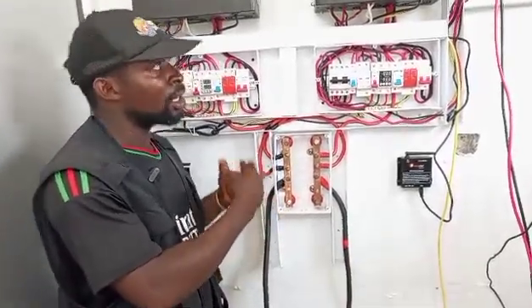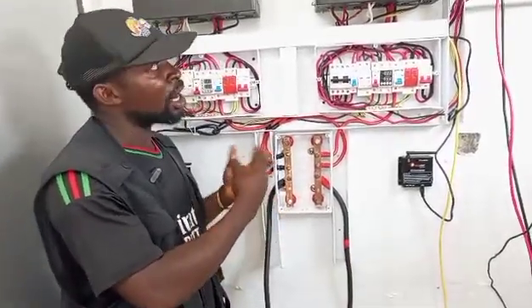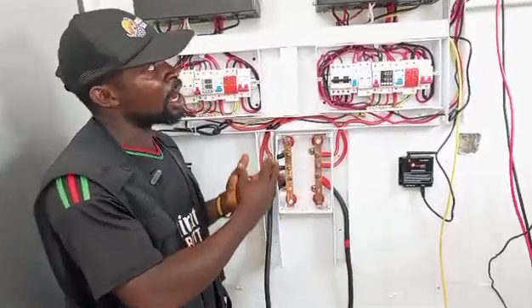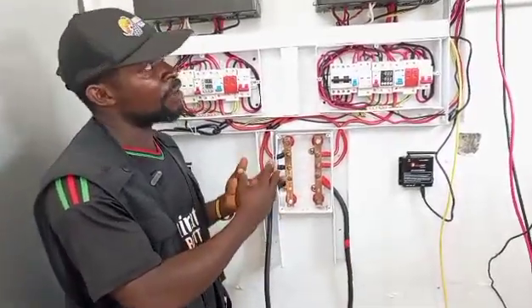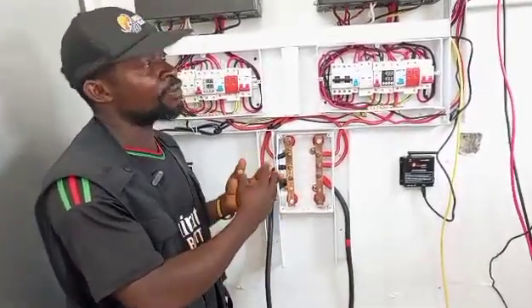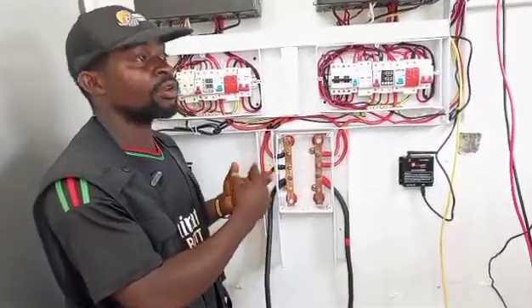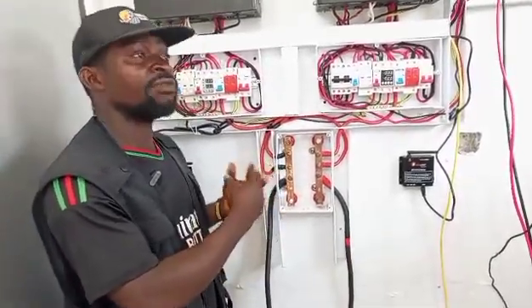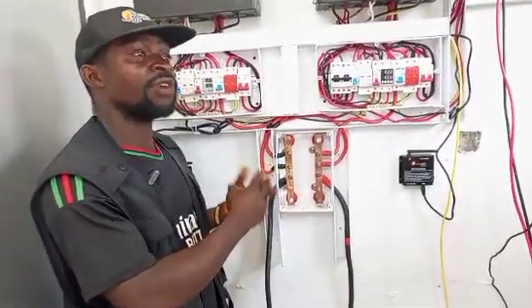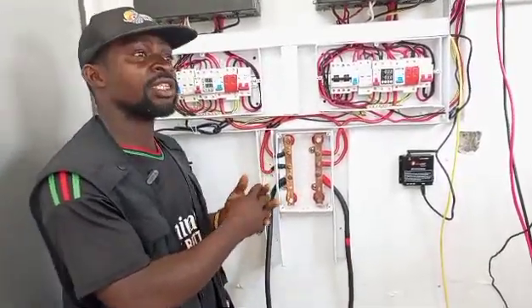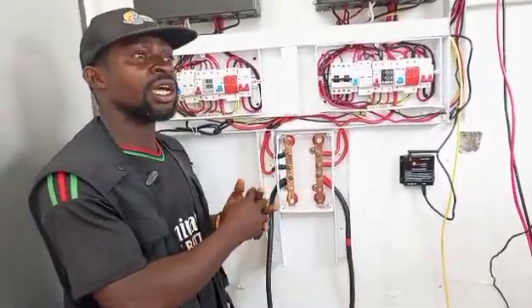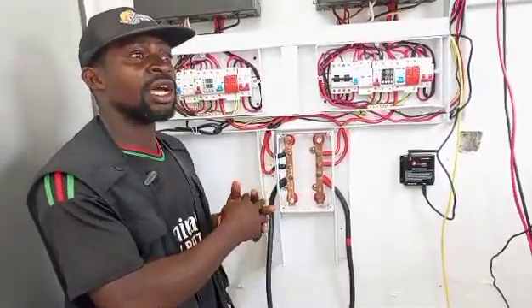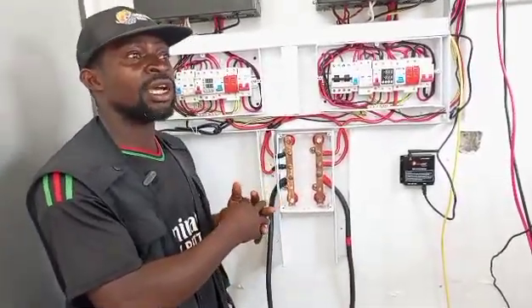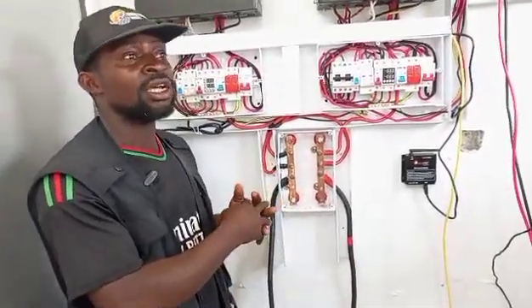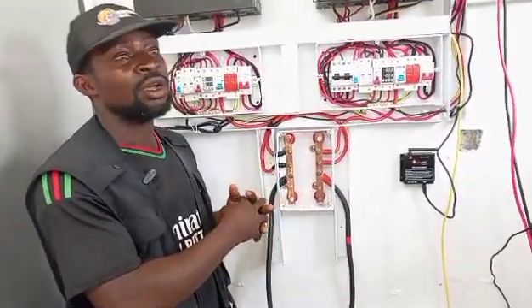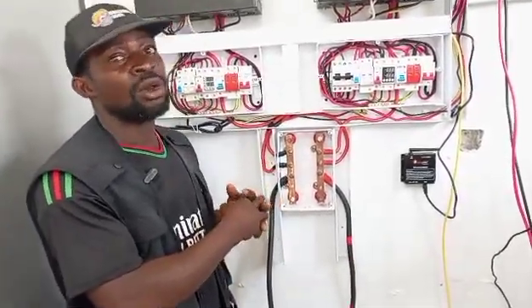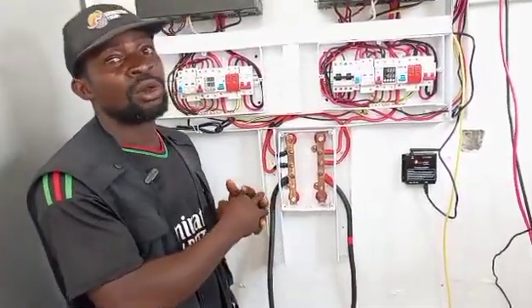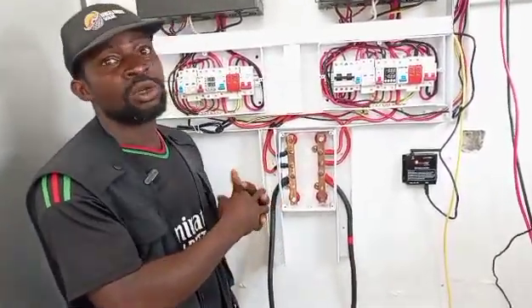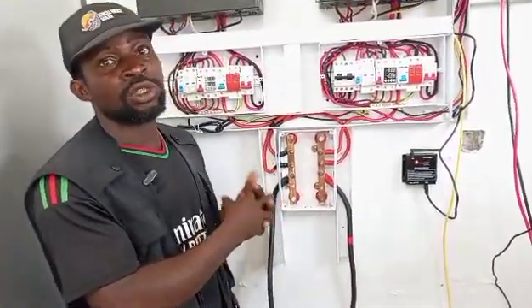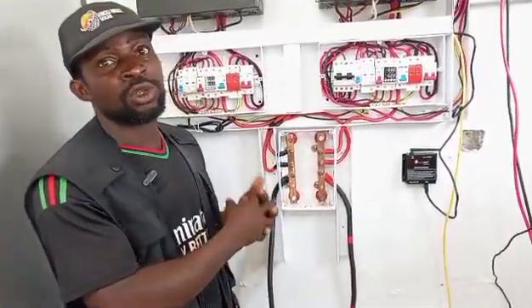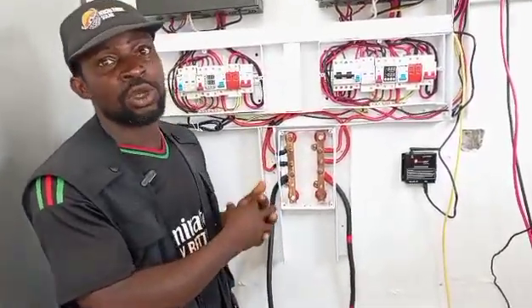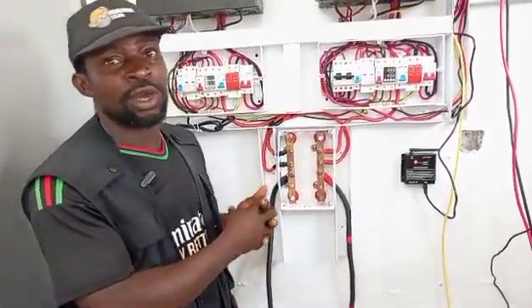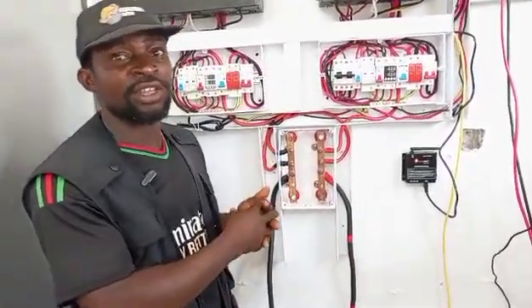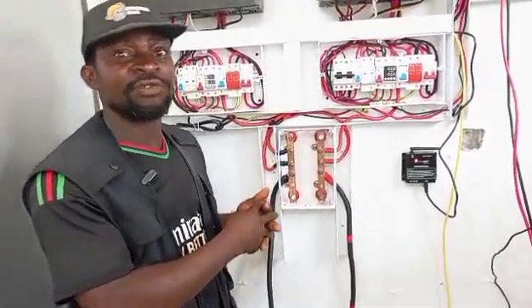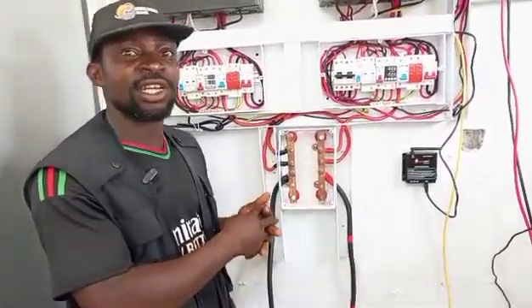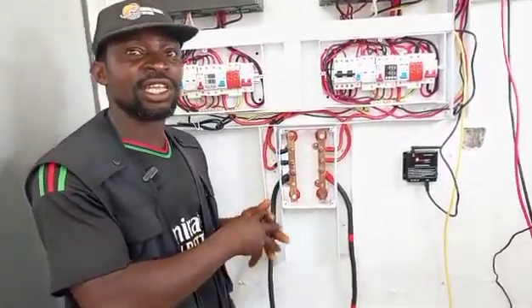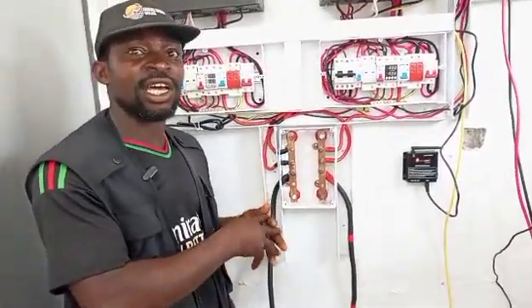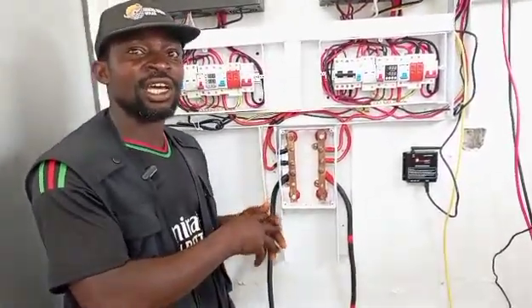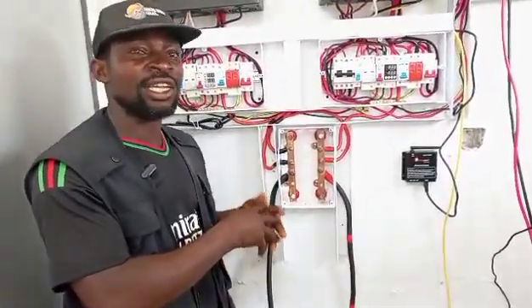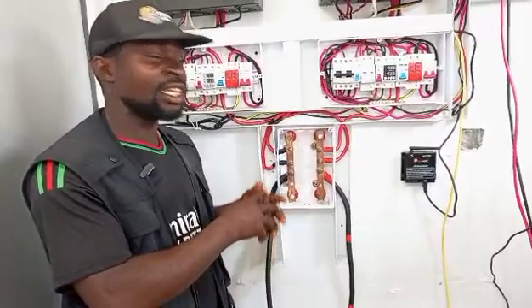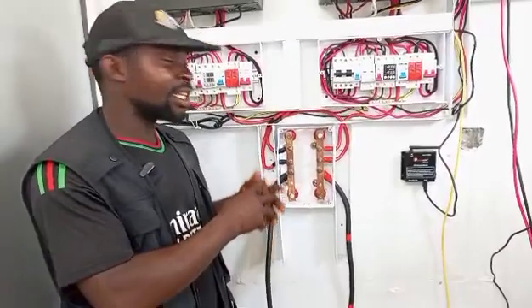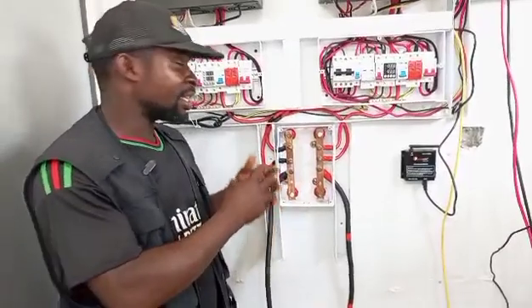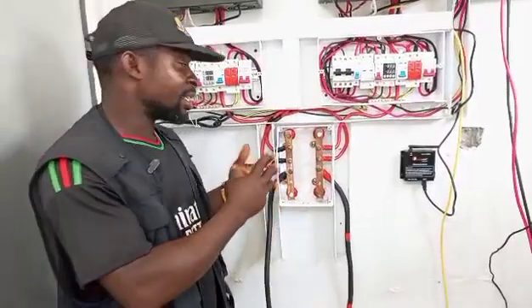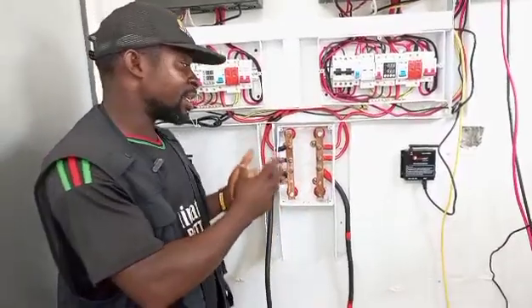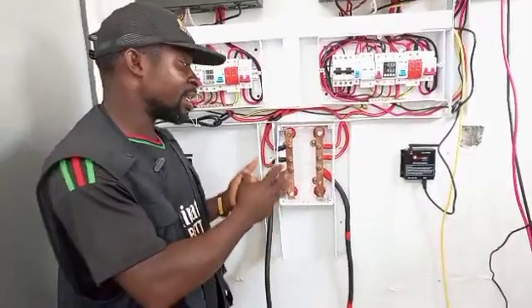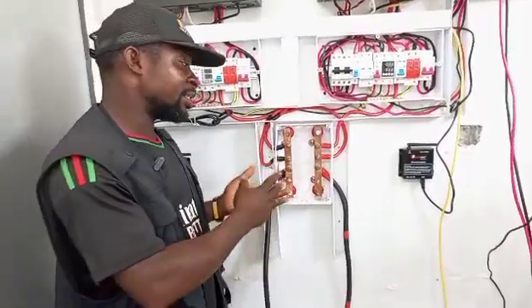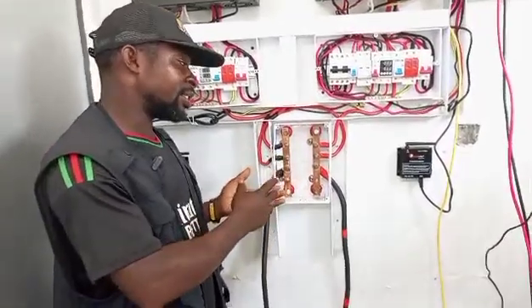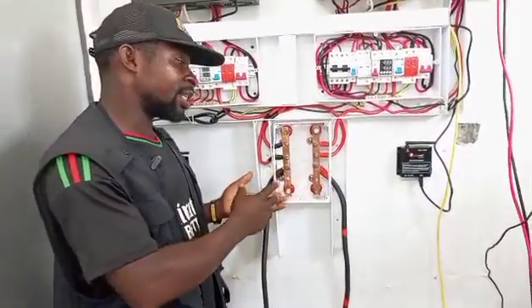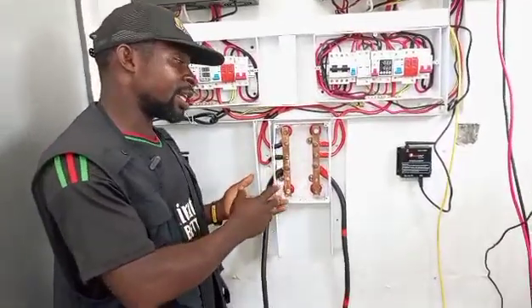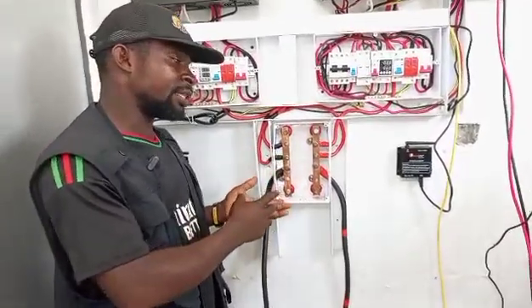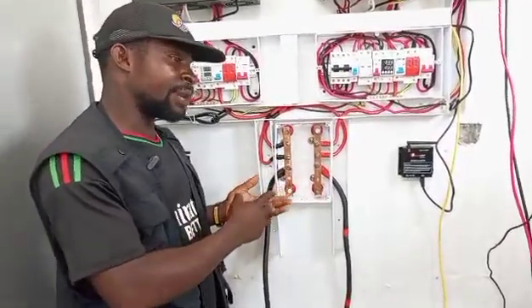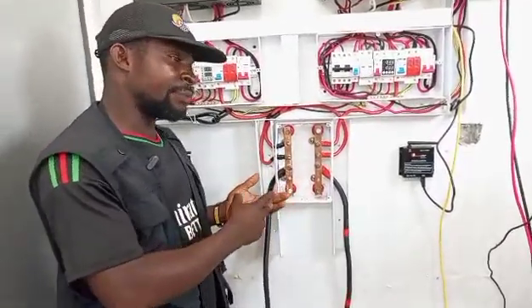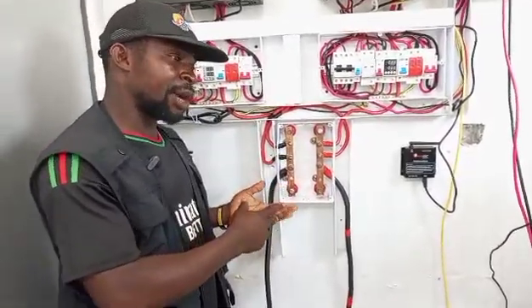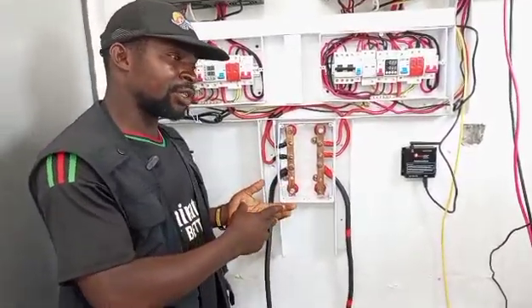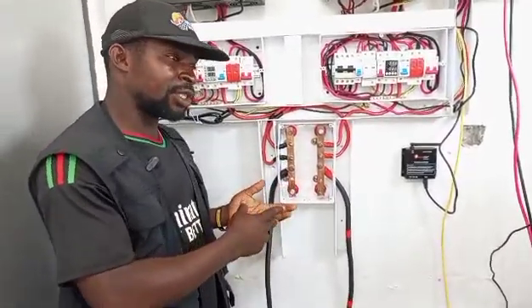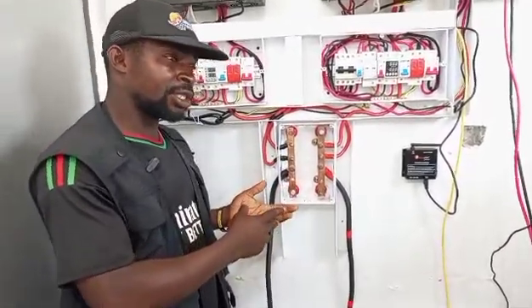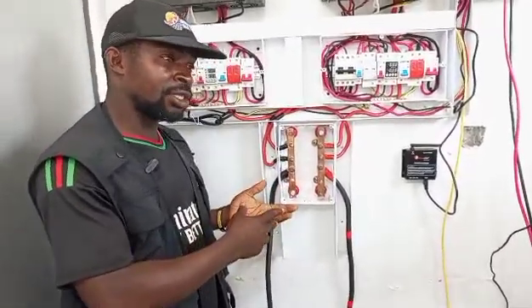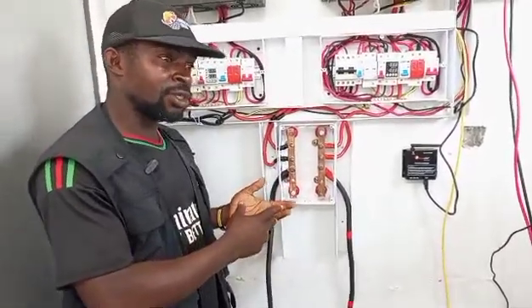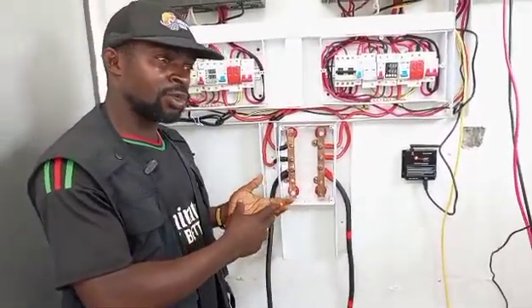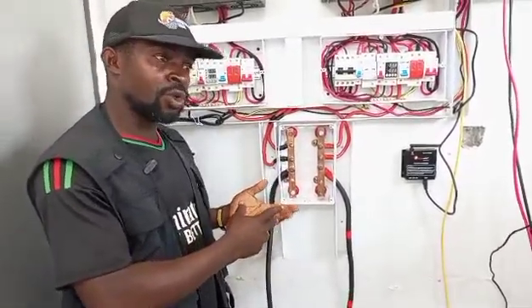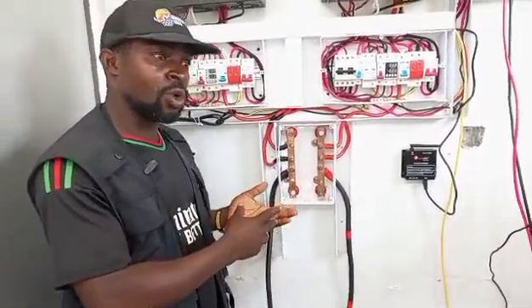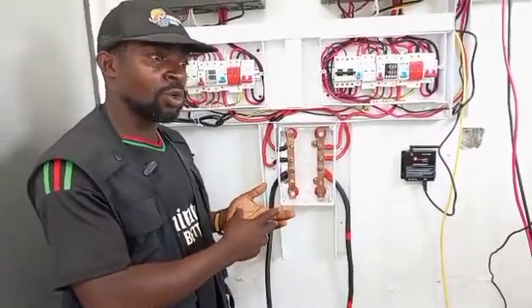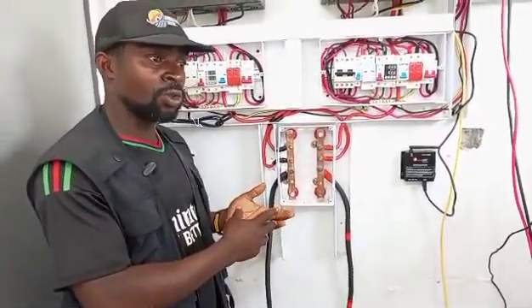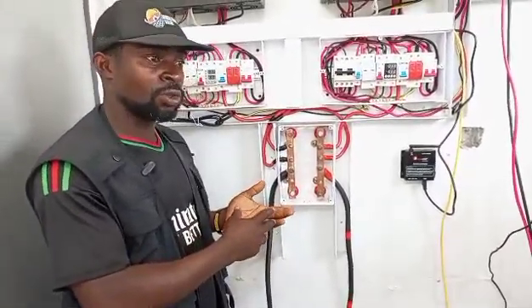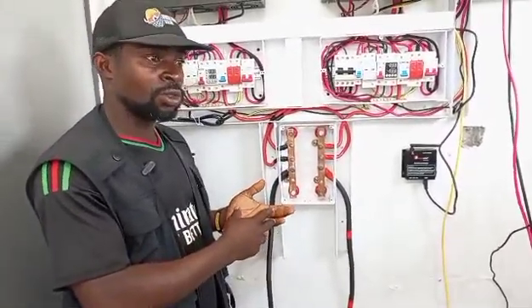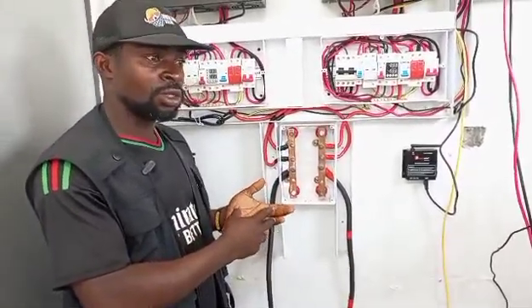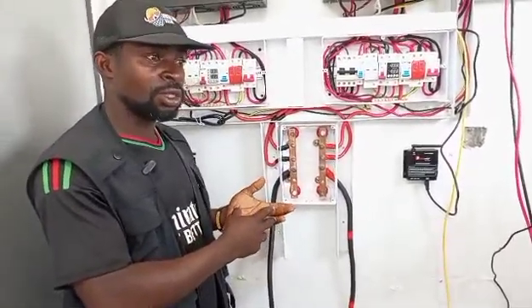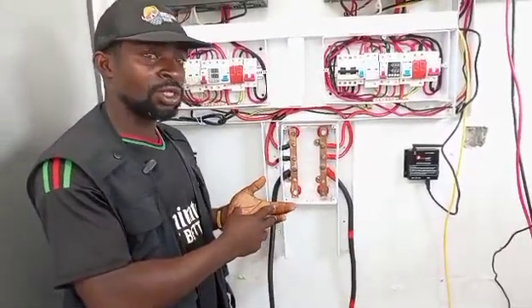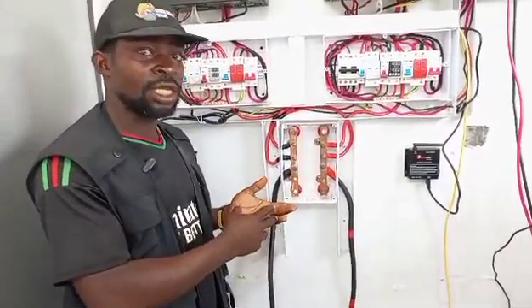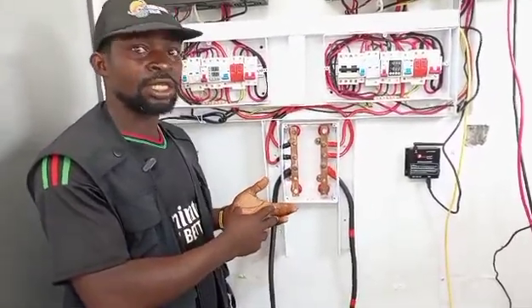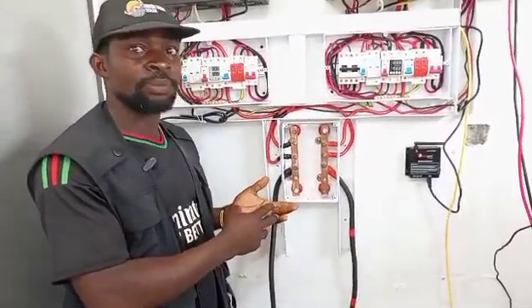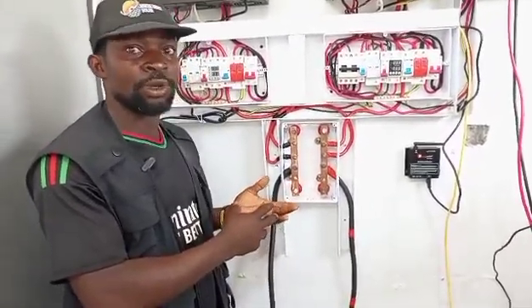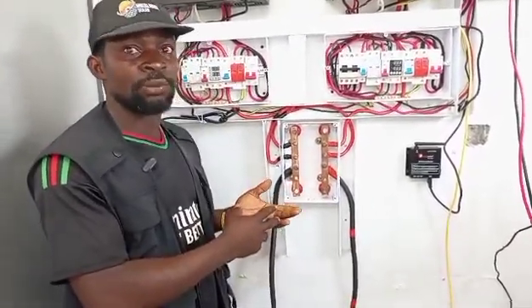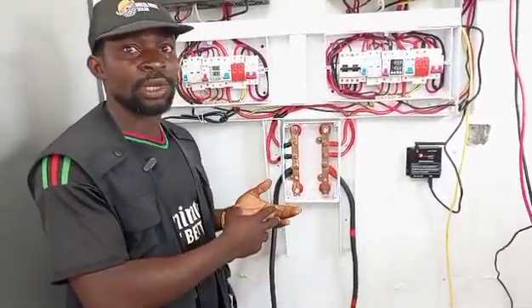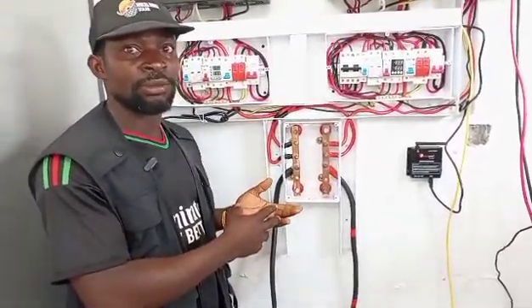I have two inverters. It's only one inverter that is charging my battery. There's a problem.